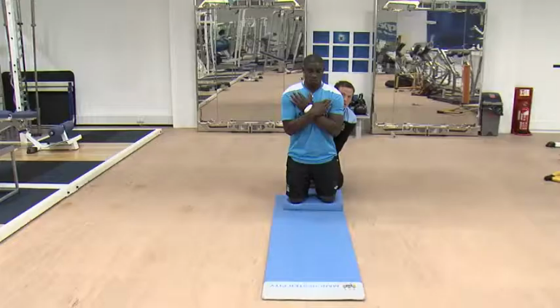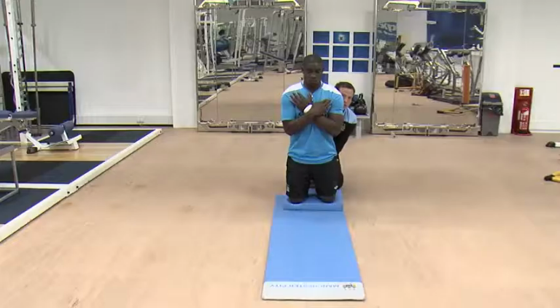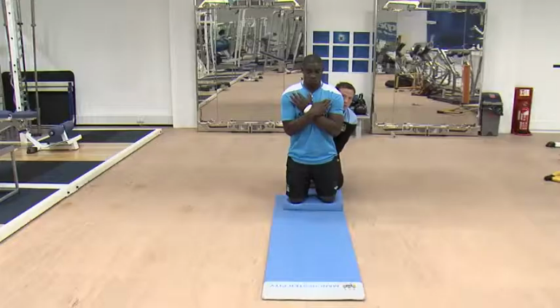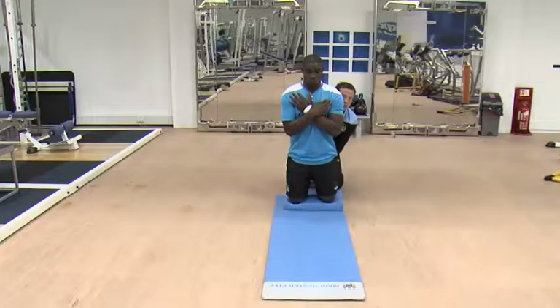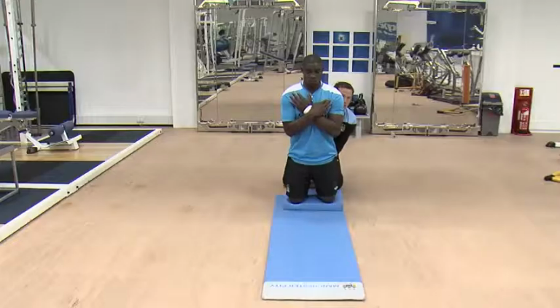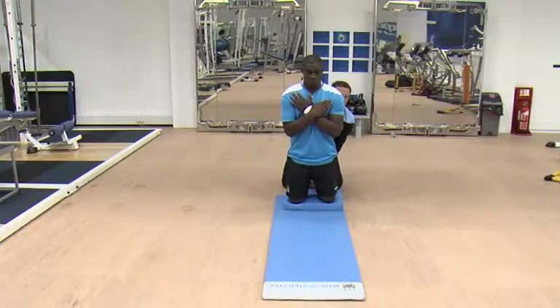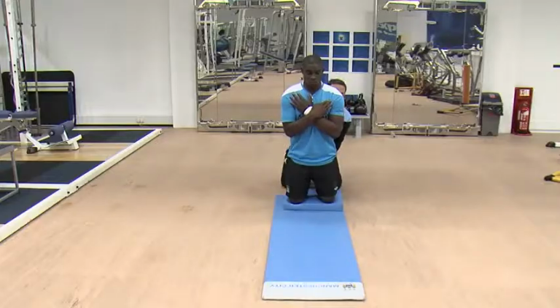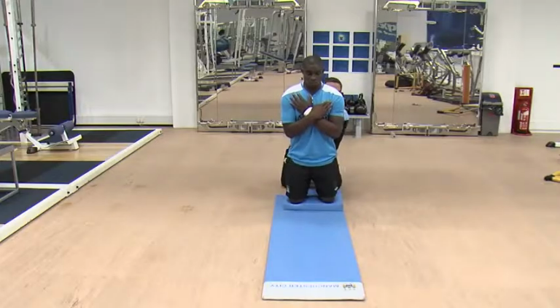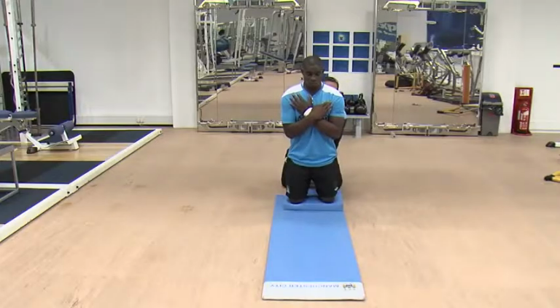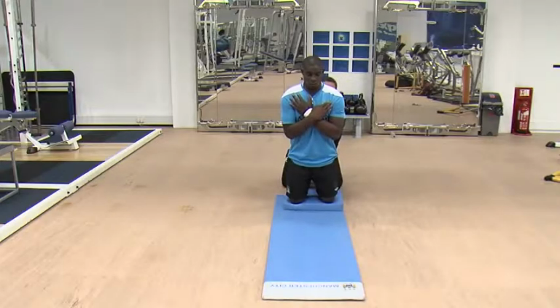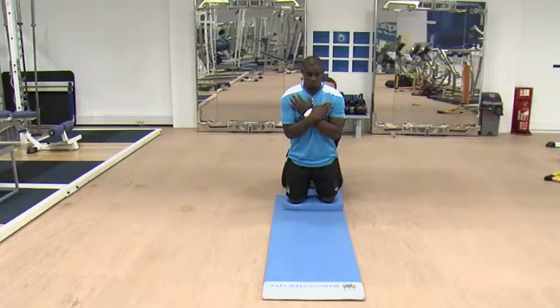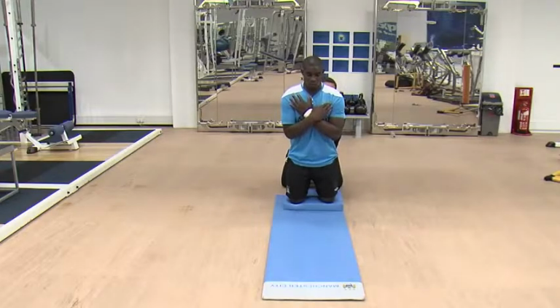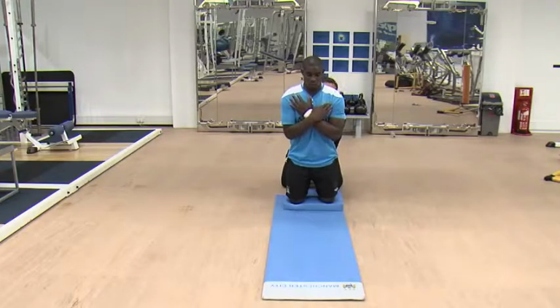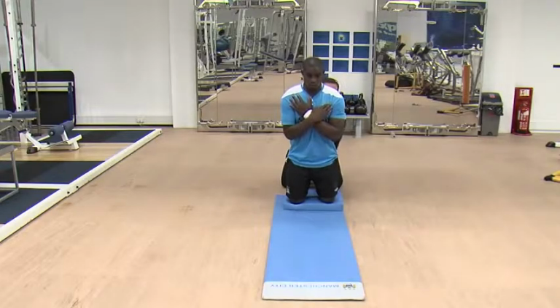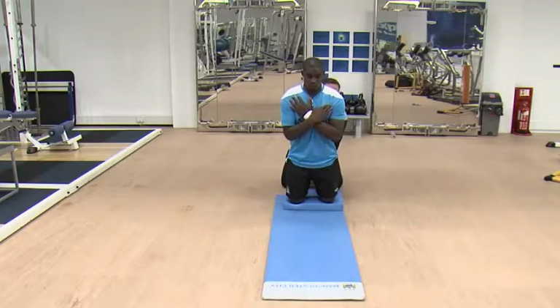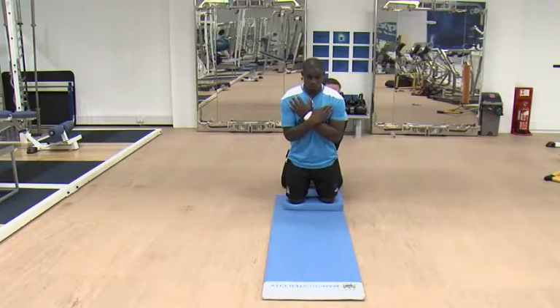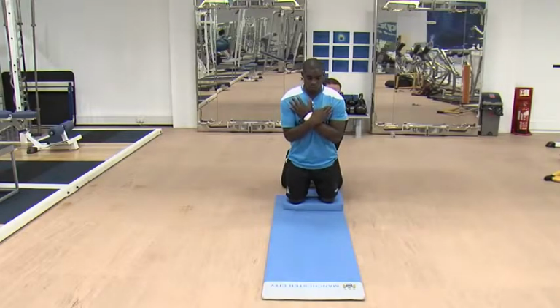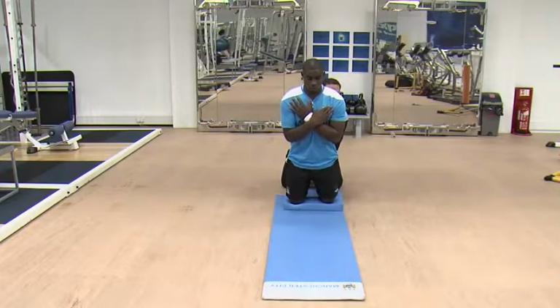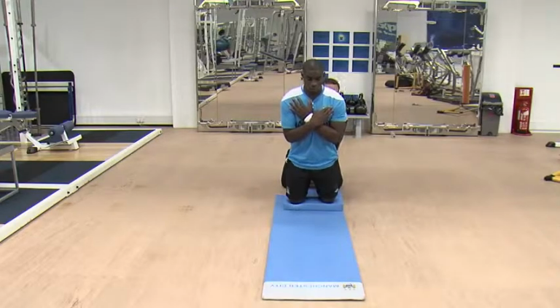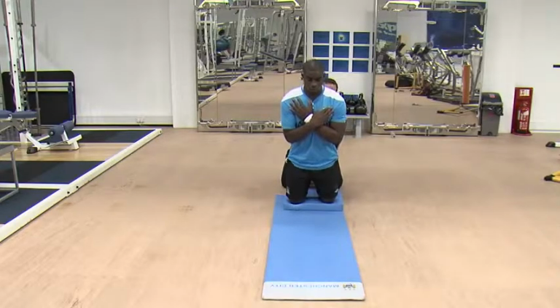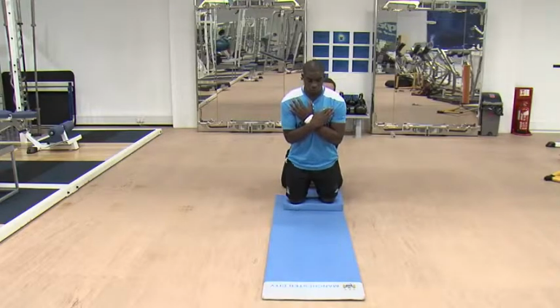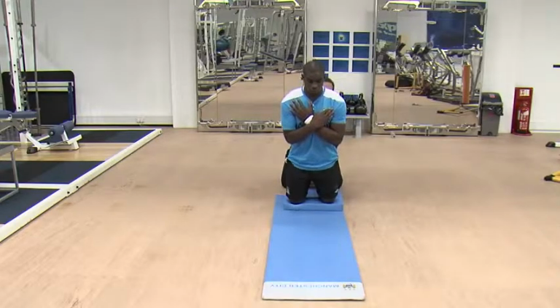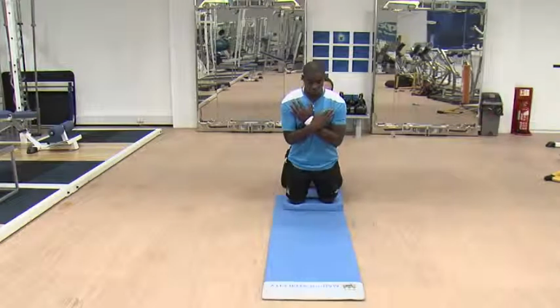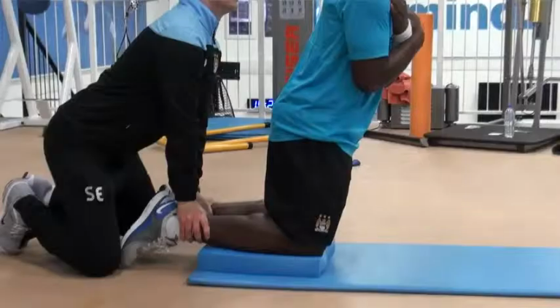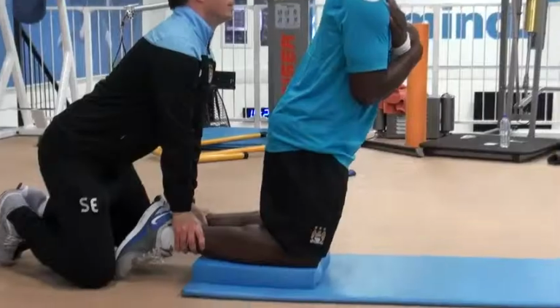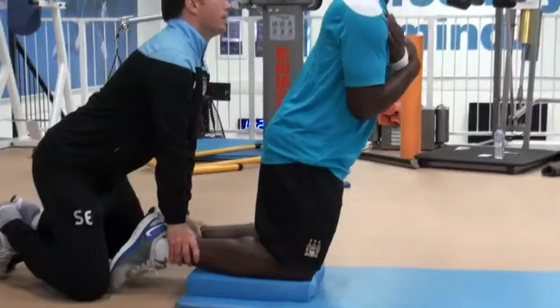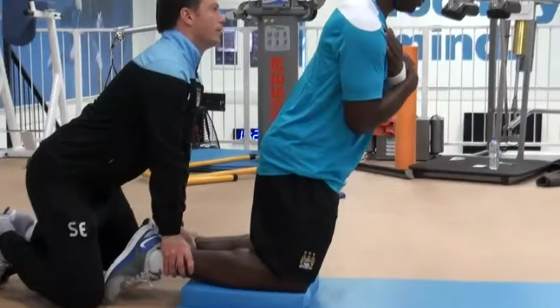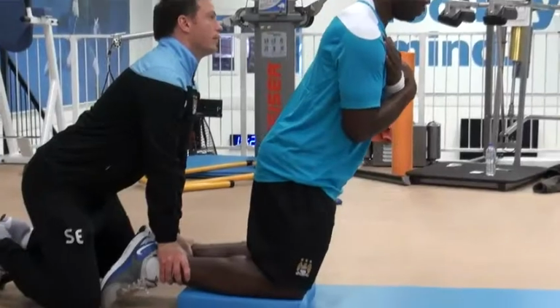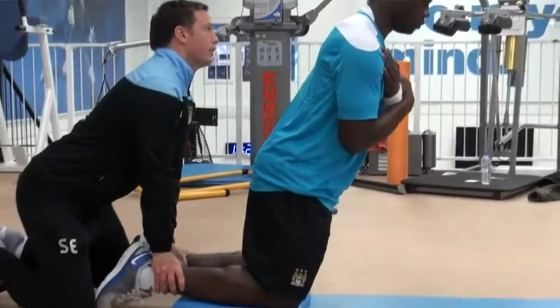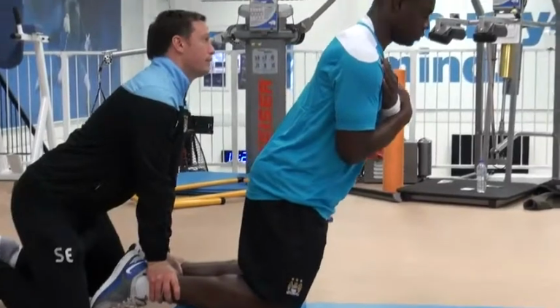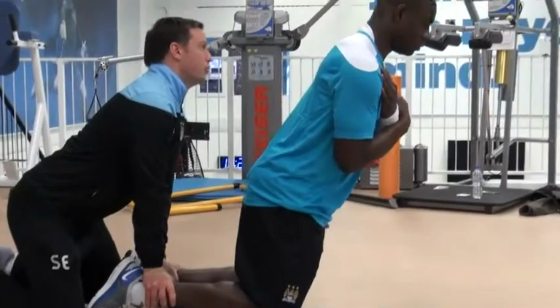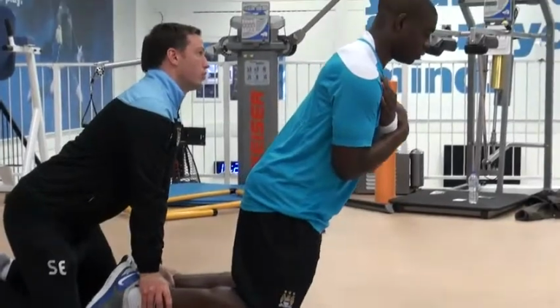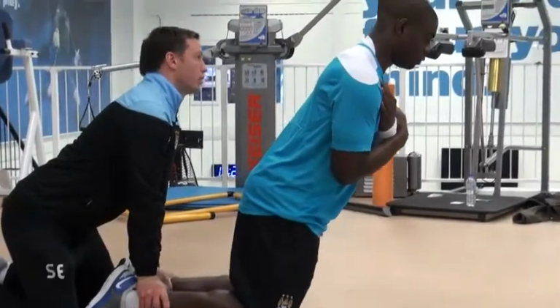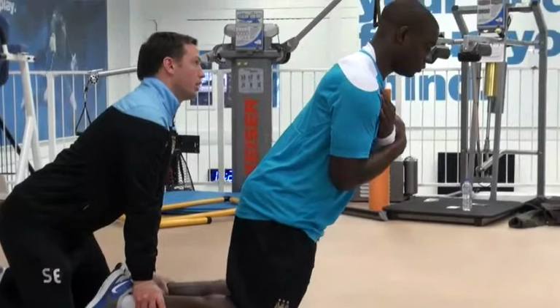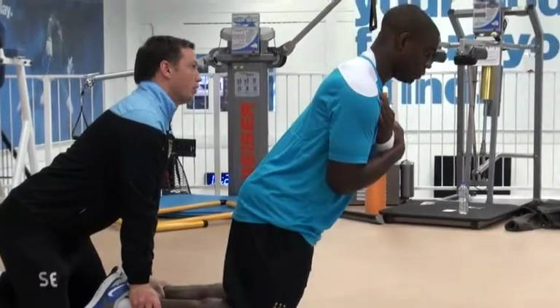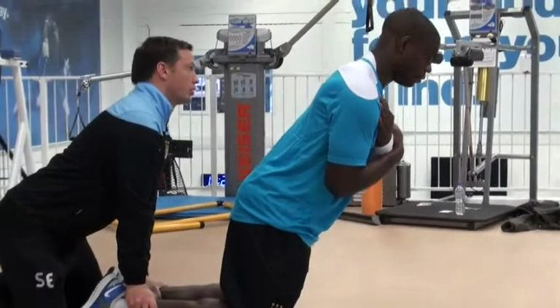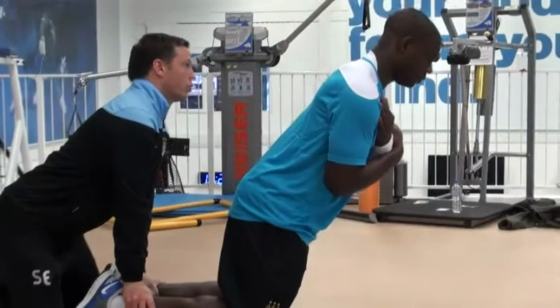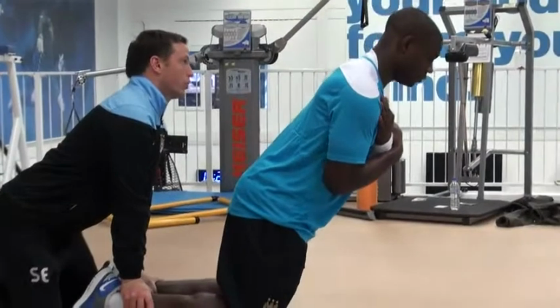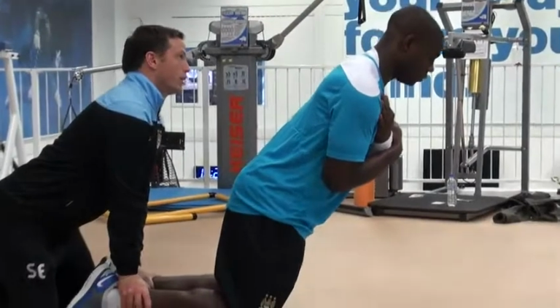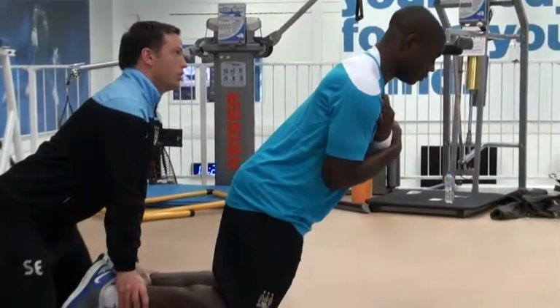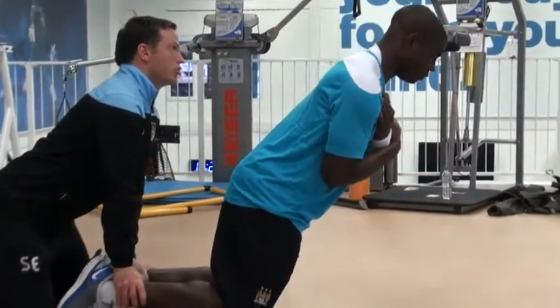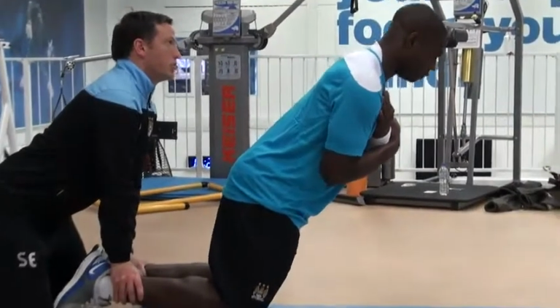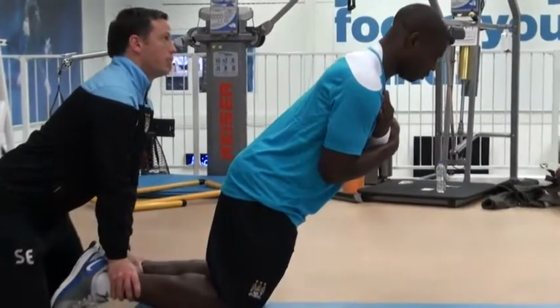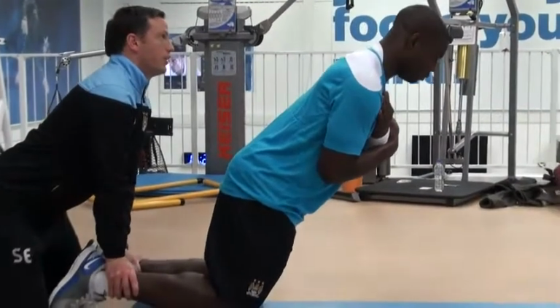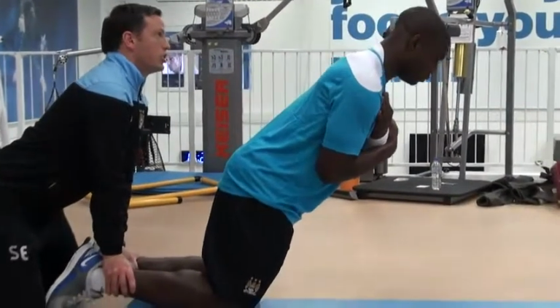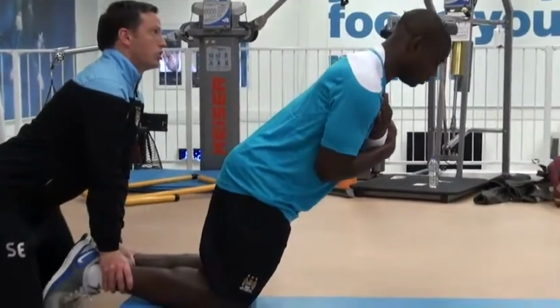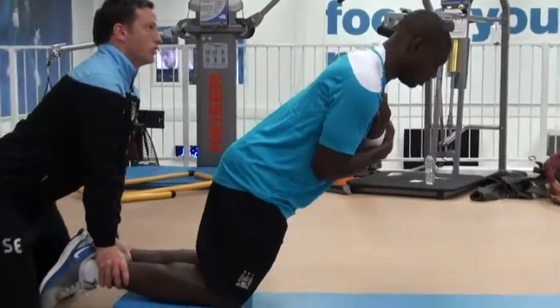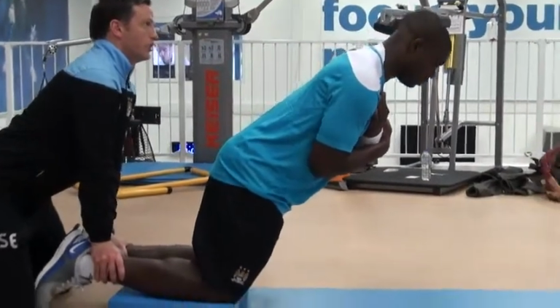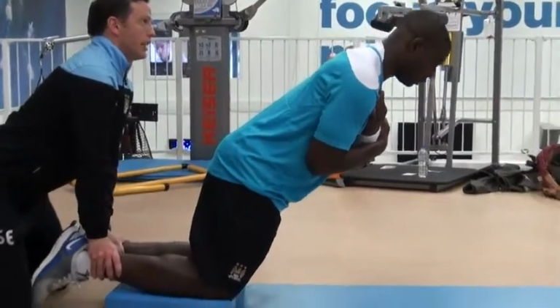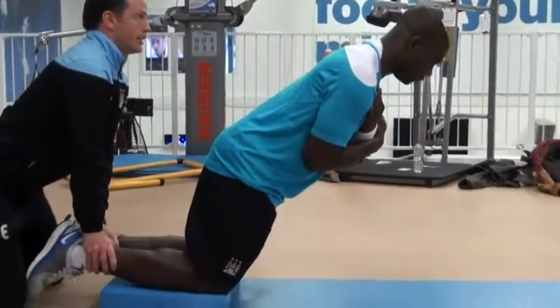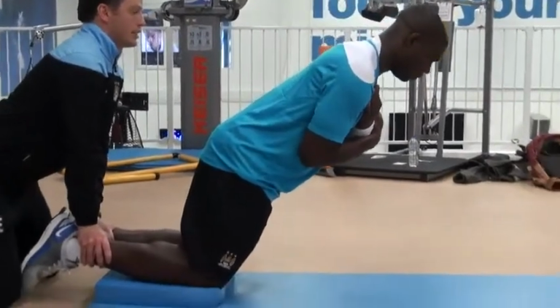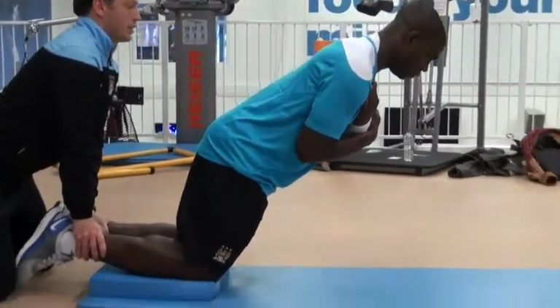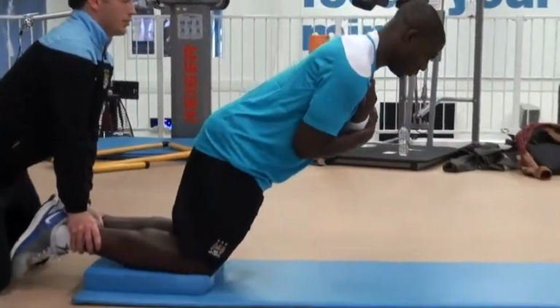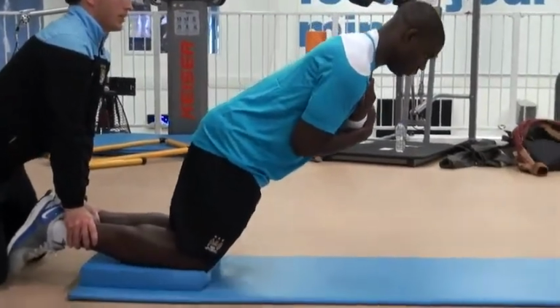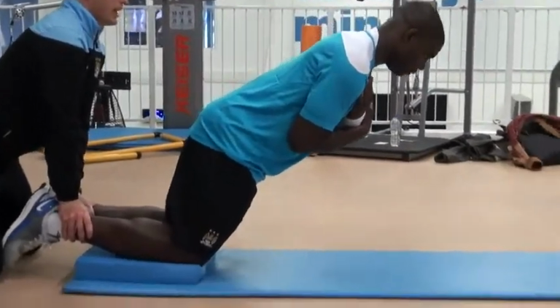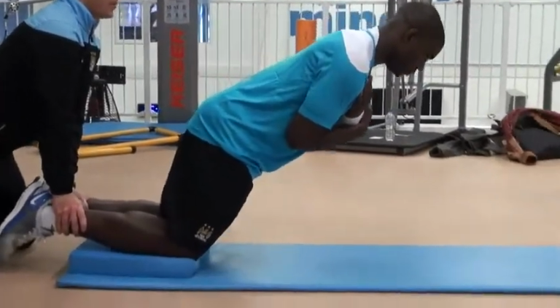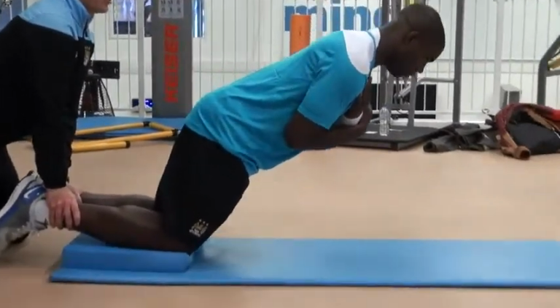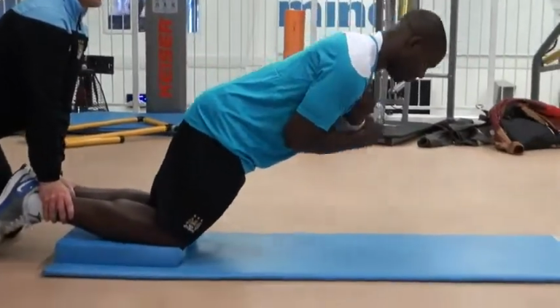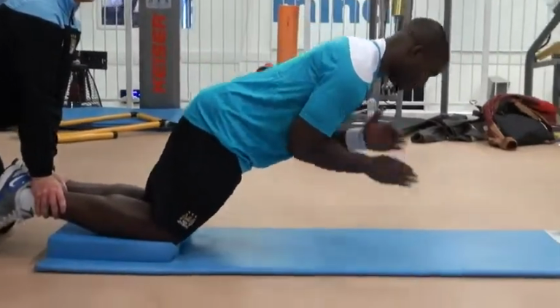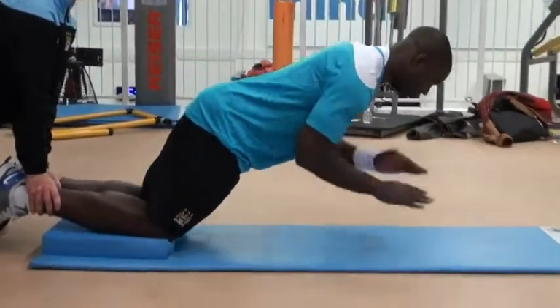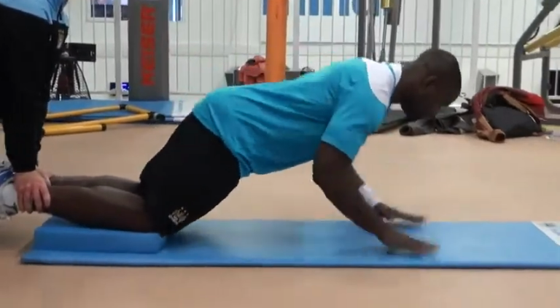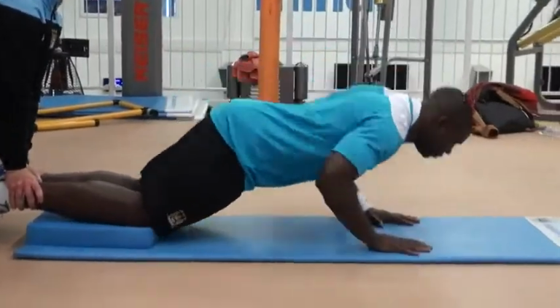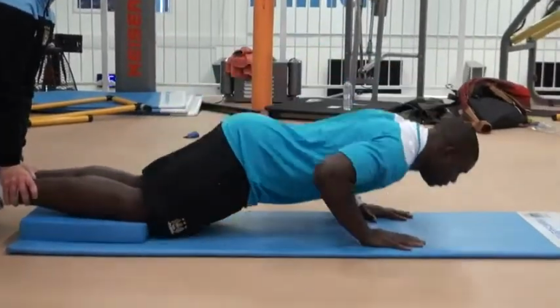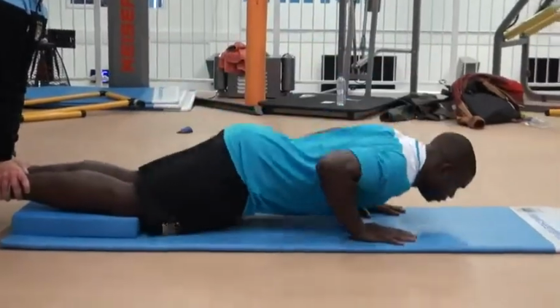This is a Nordic Curl. The Nordic Curl is a great injury prevention exercise for the hamstrings.